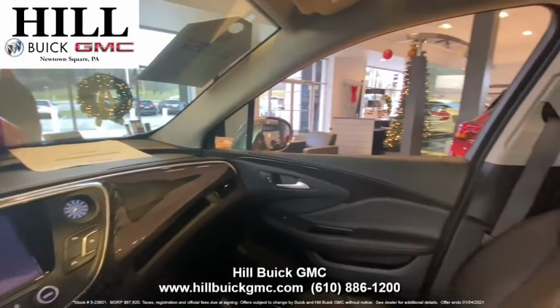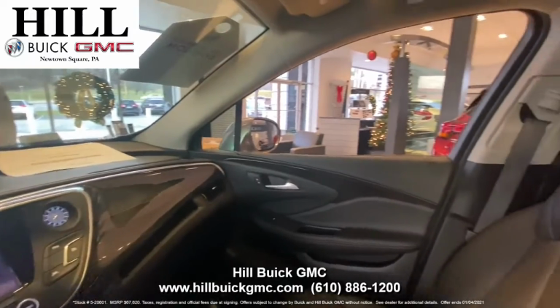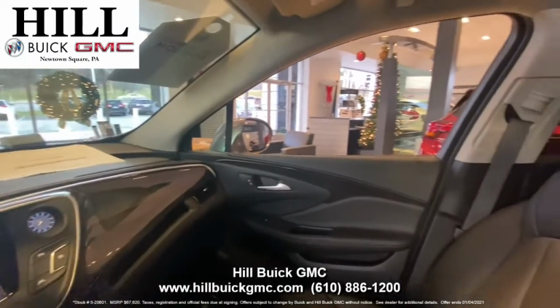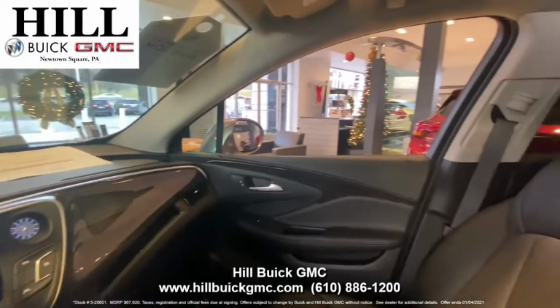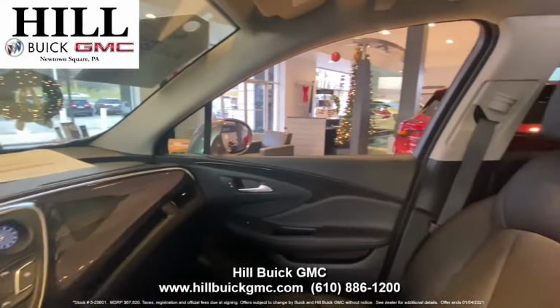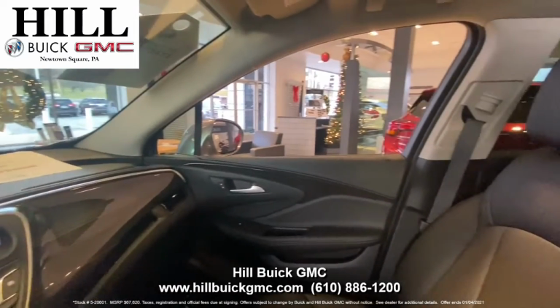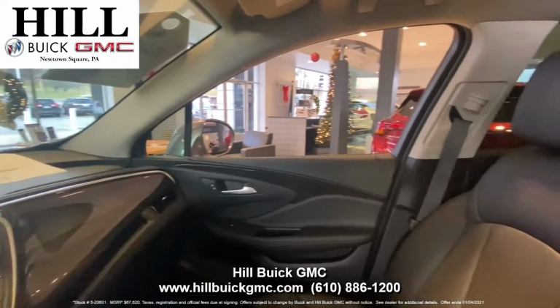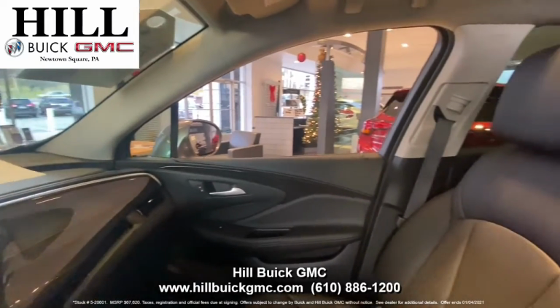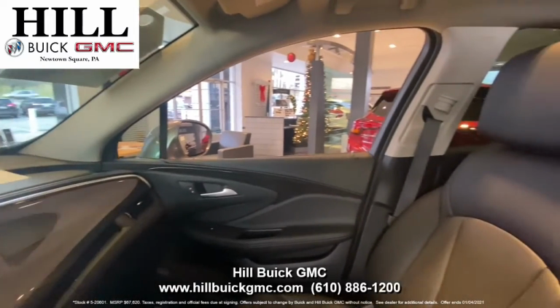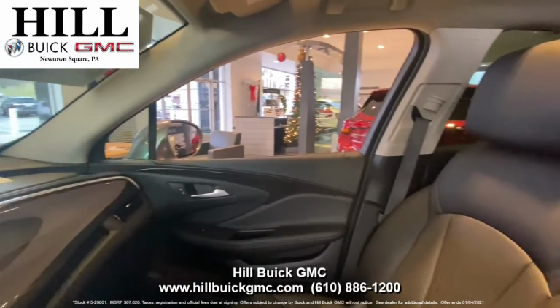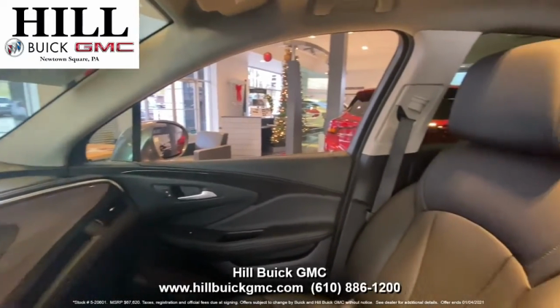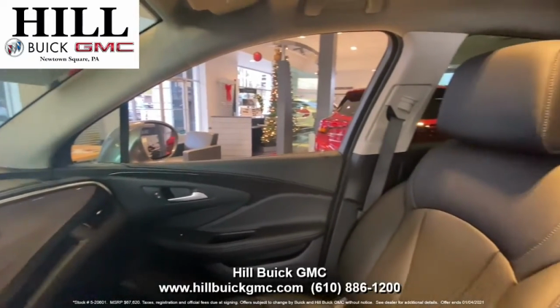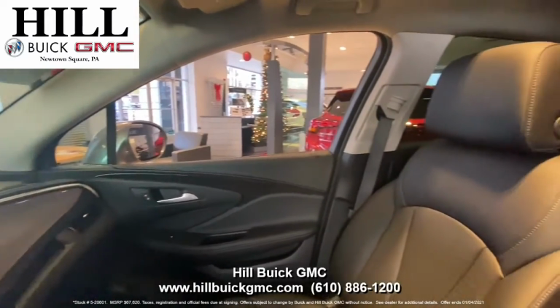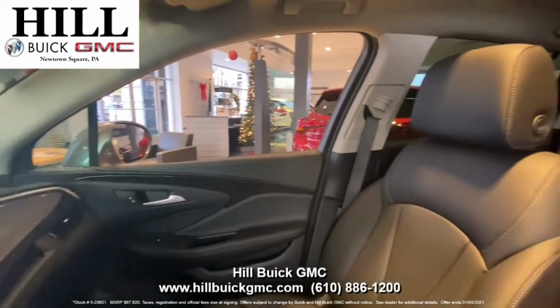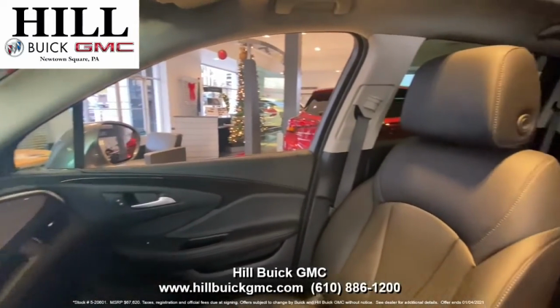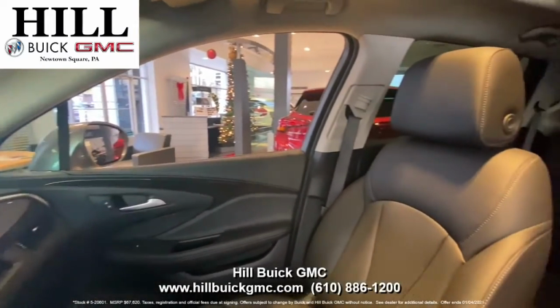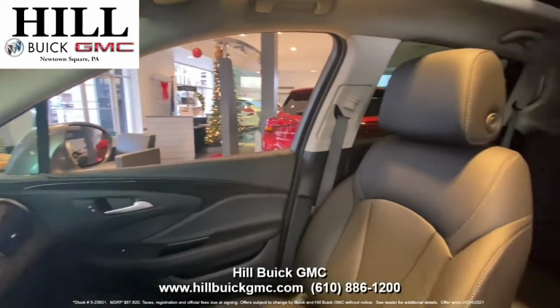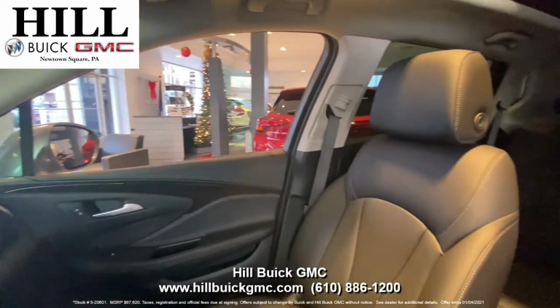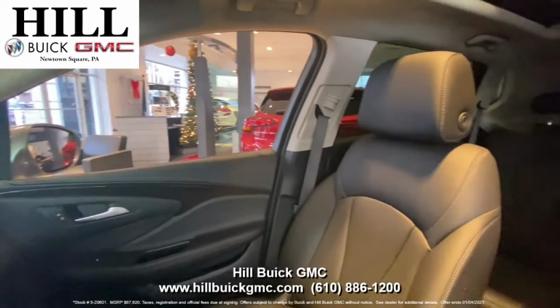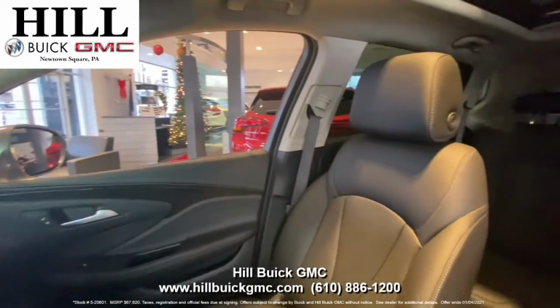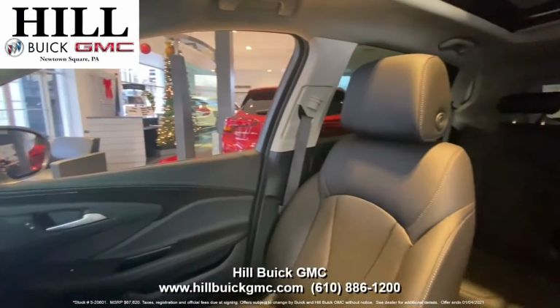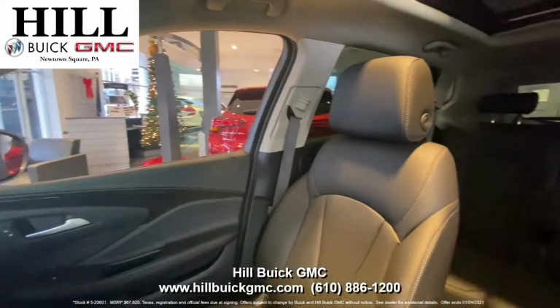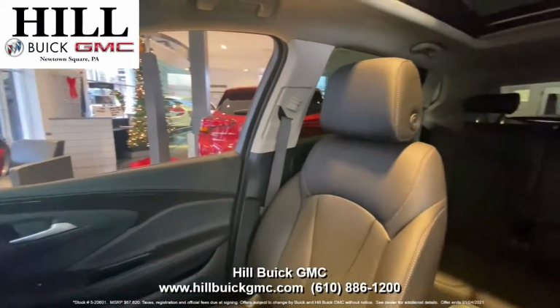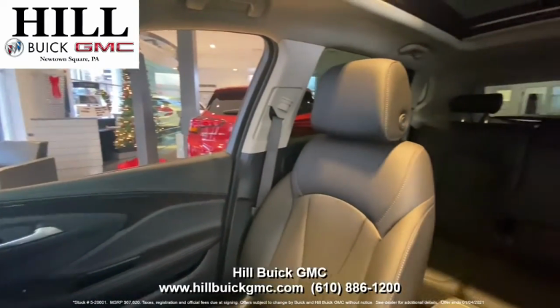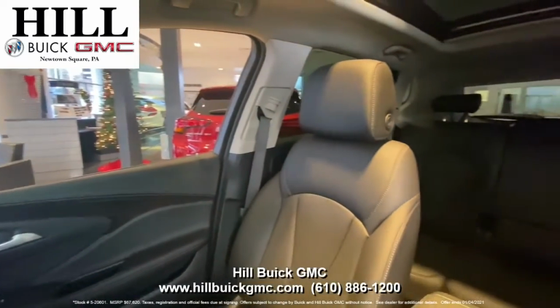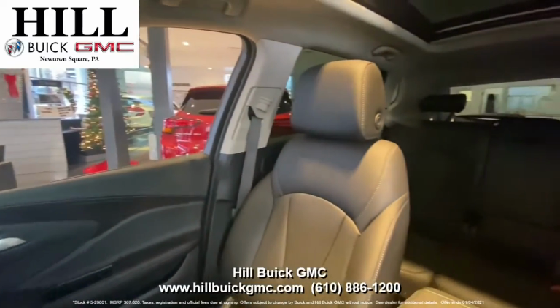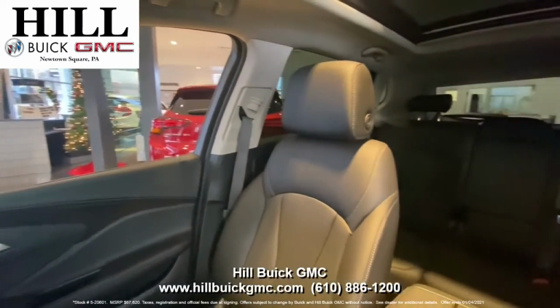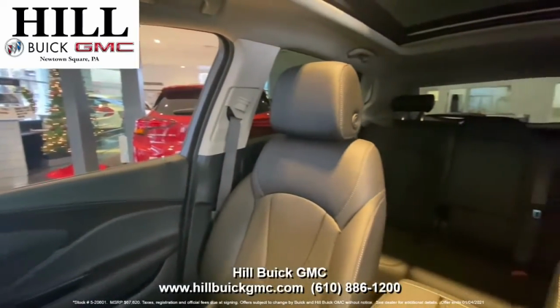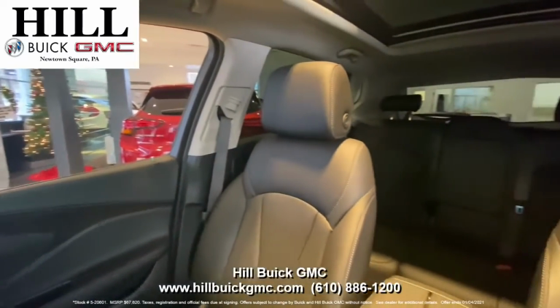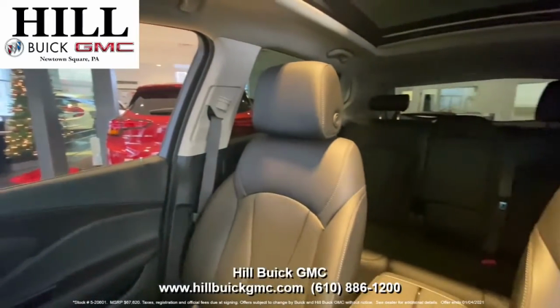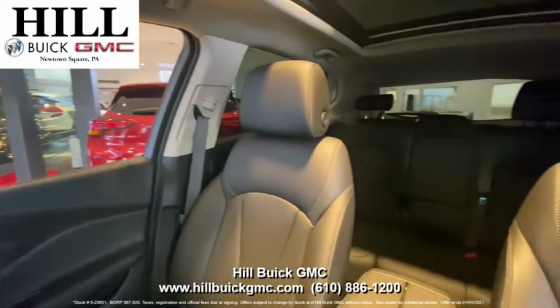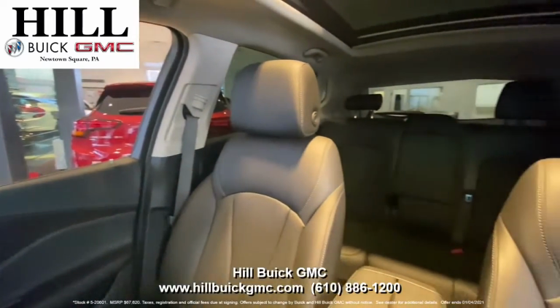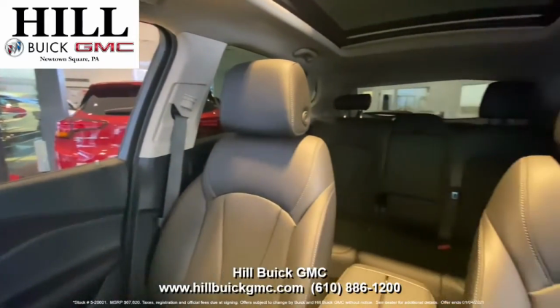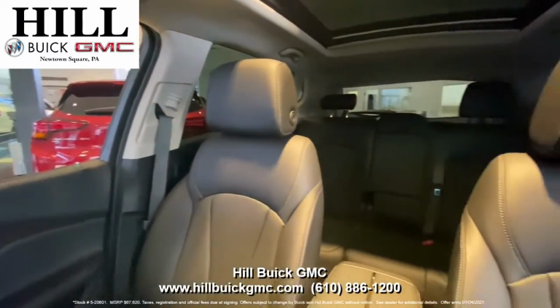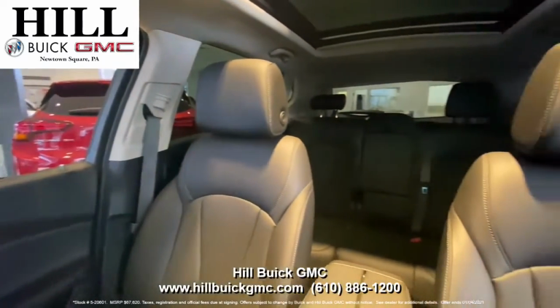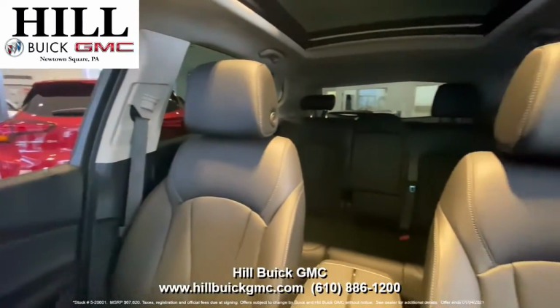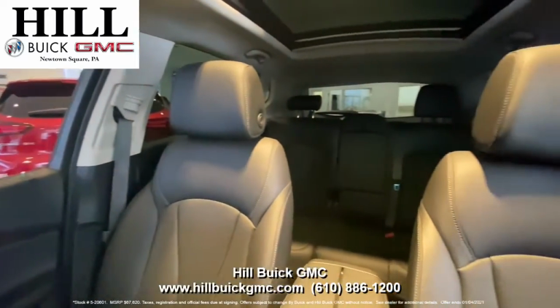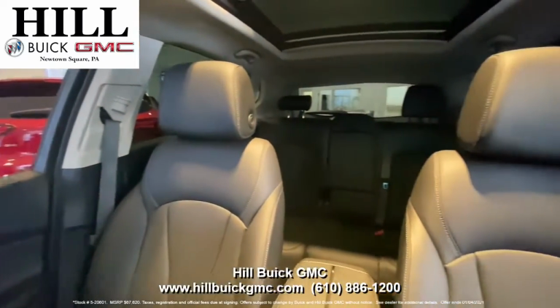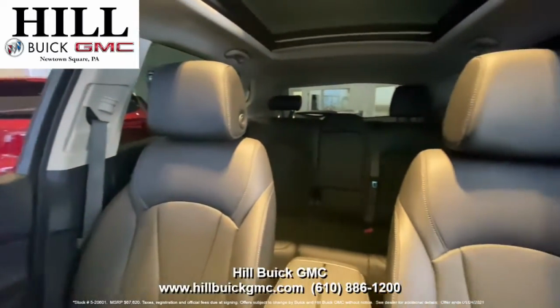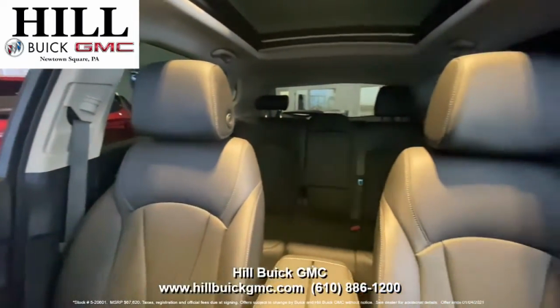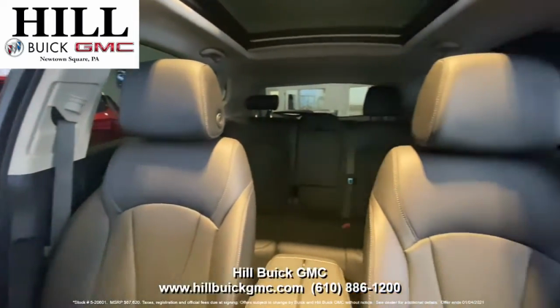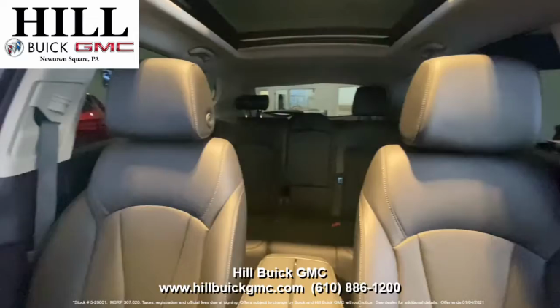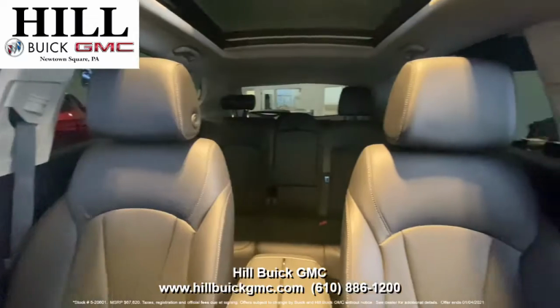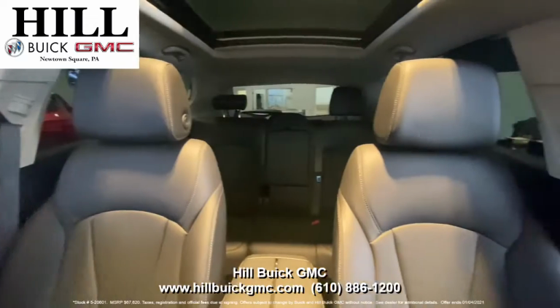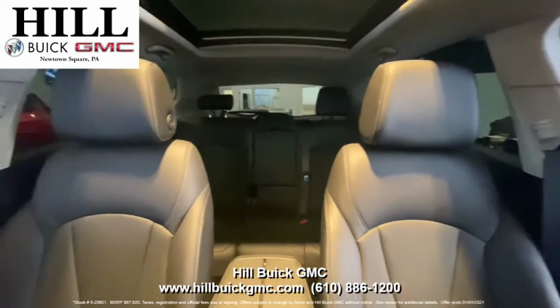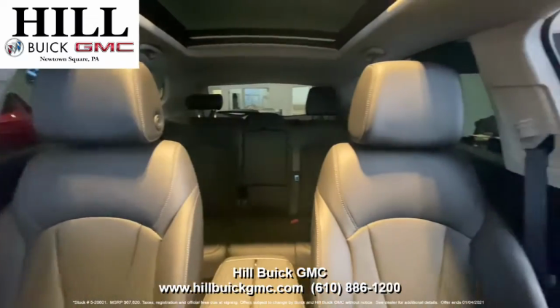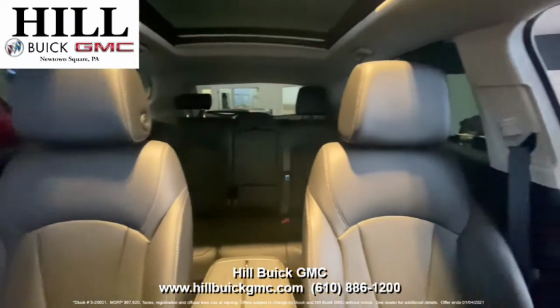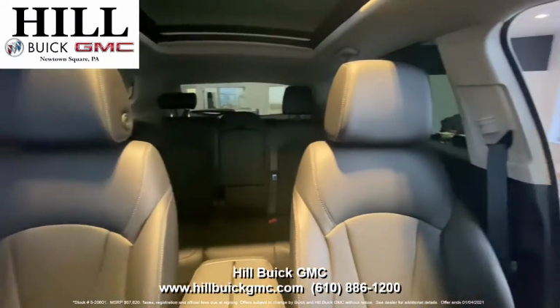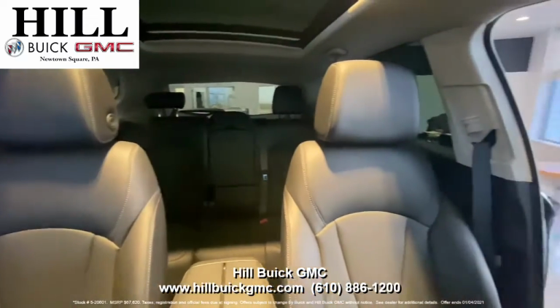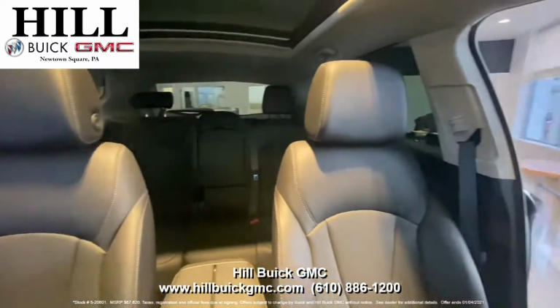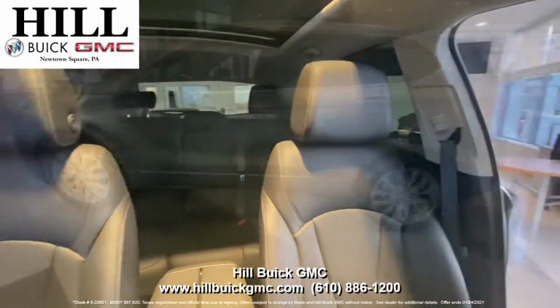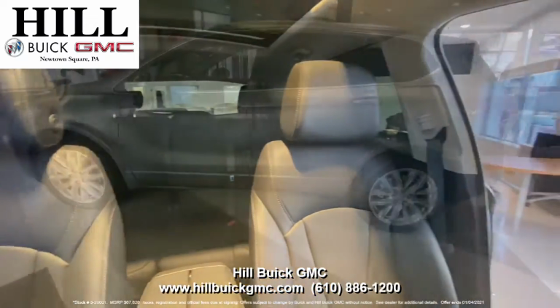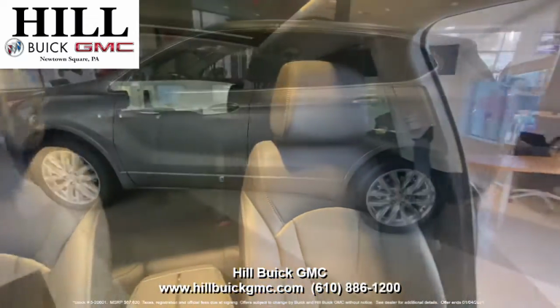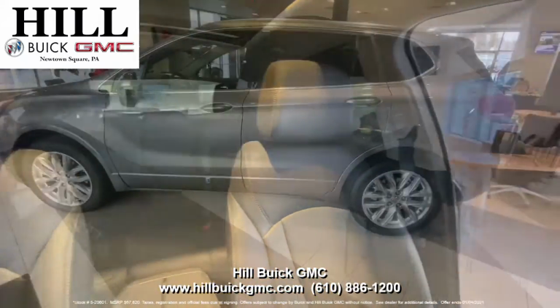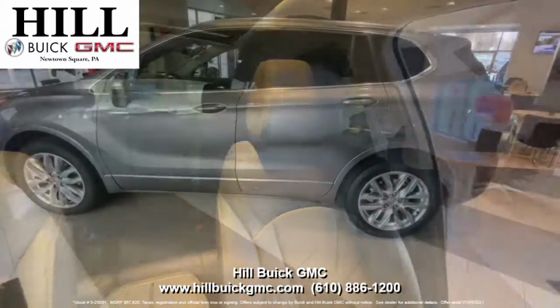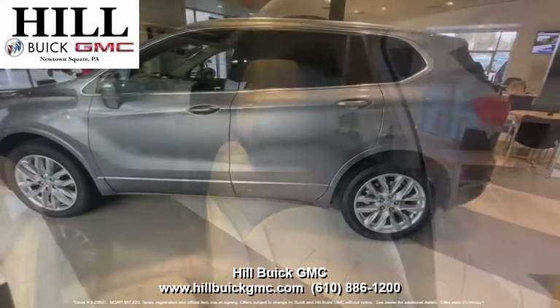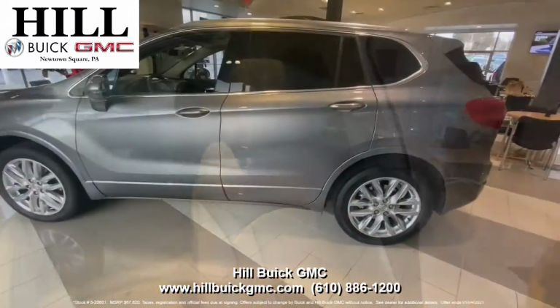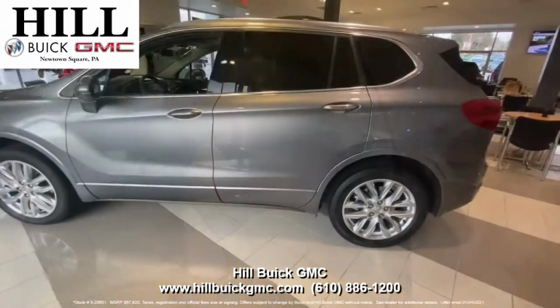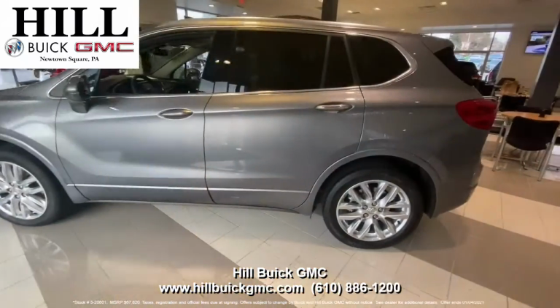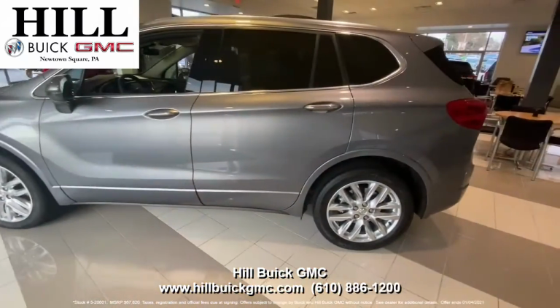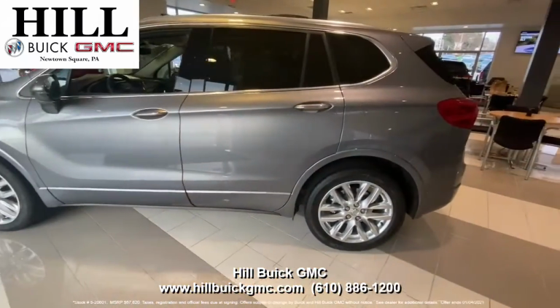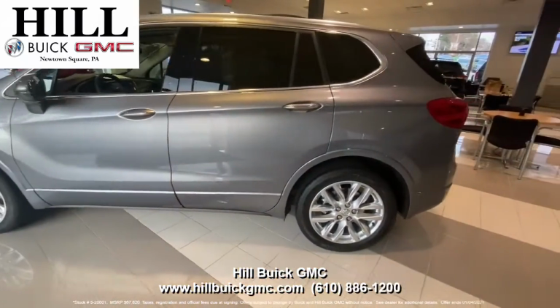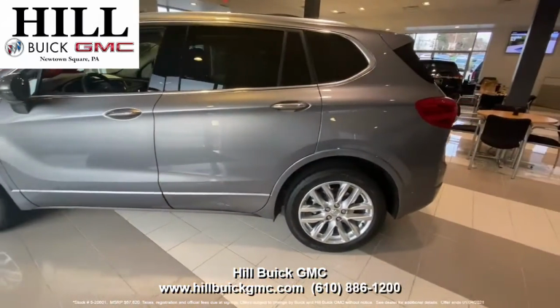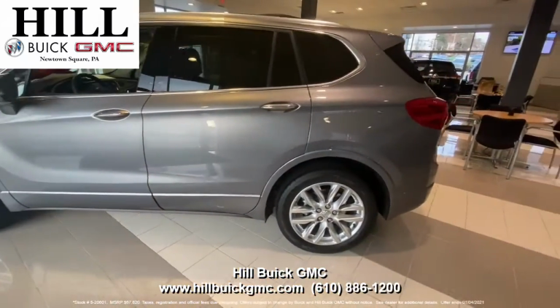With this car you get heated seats with cooled front seats, a head-up display, a sunroof, a navigation system, and so much more.